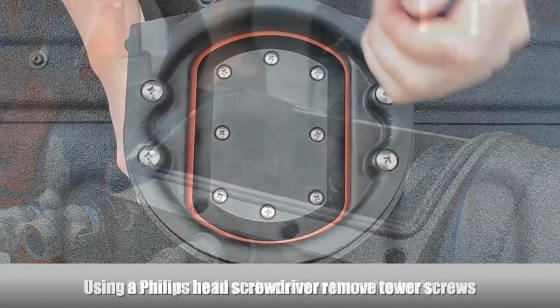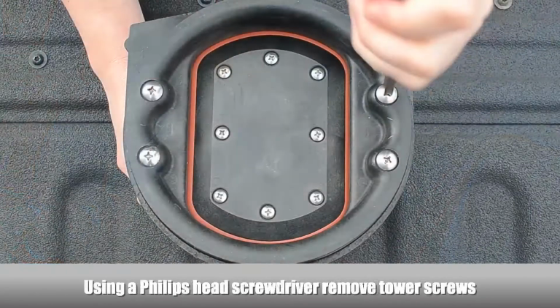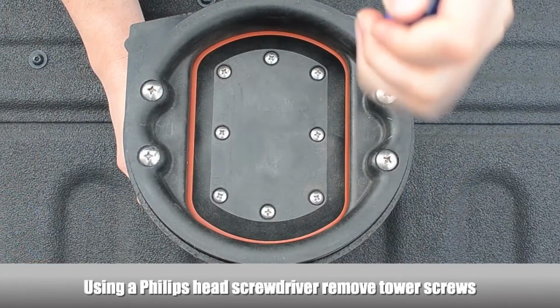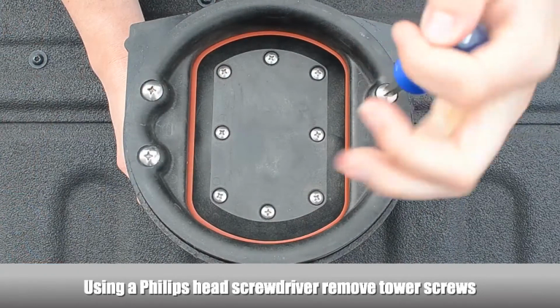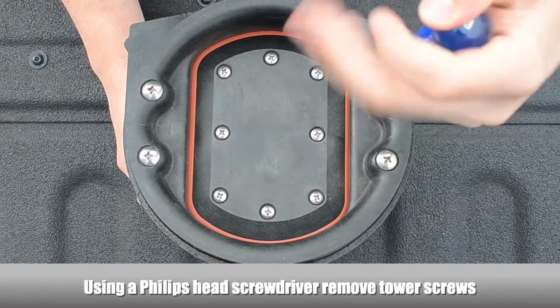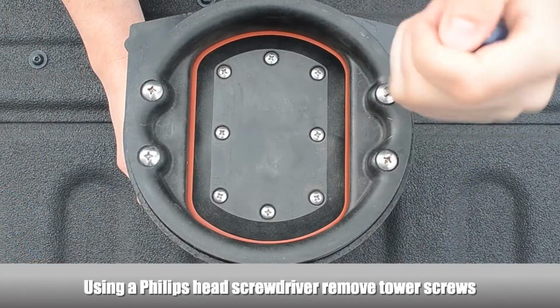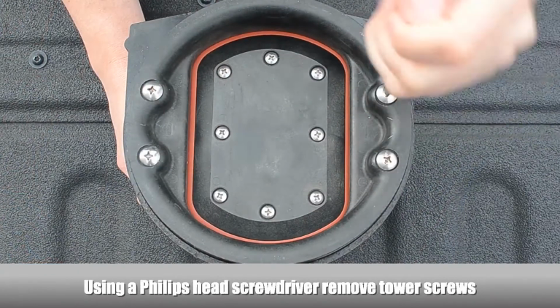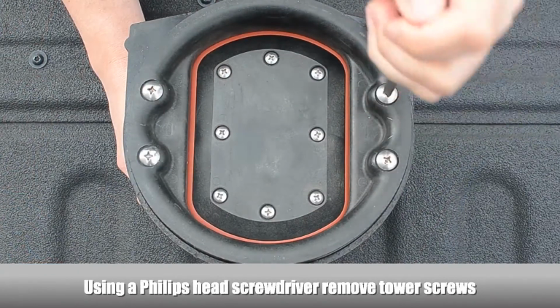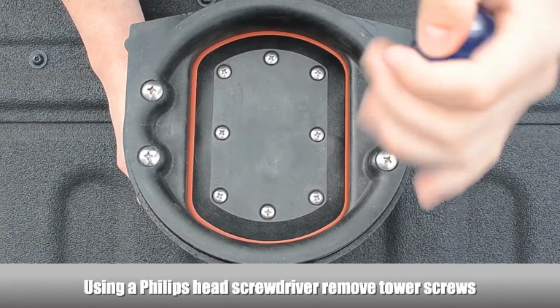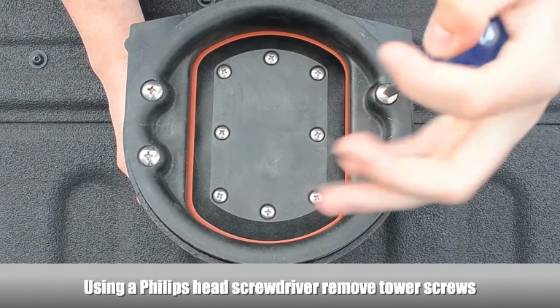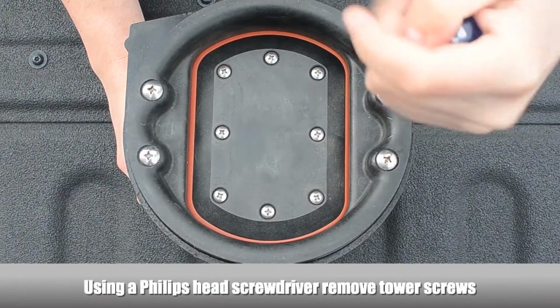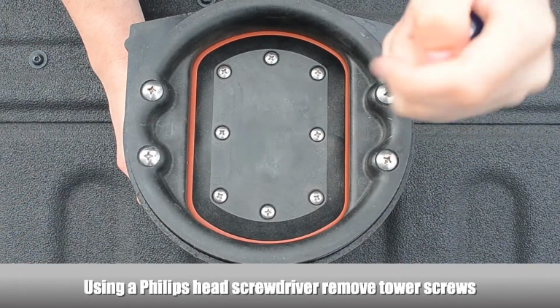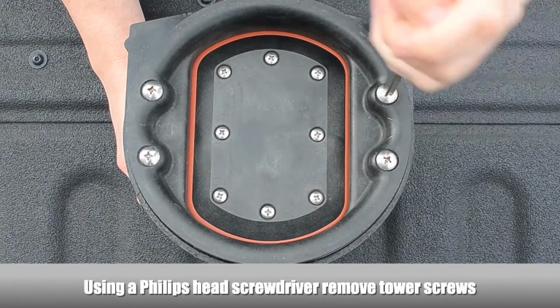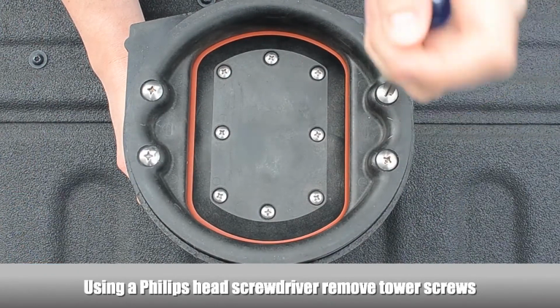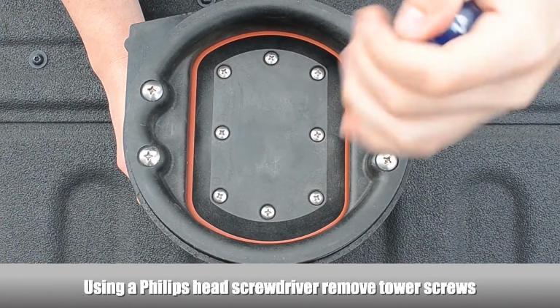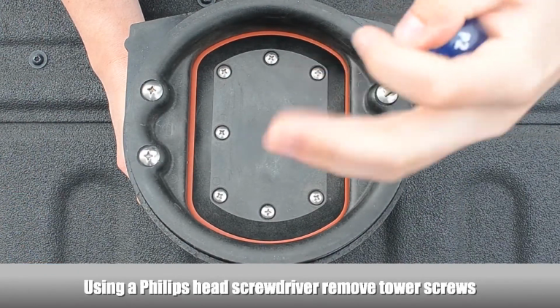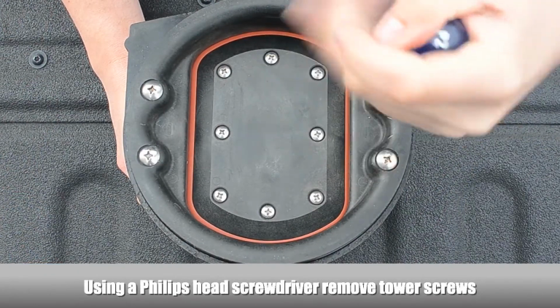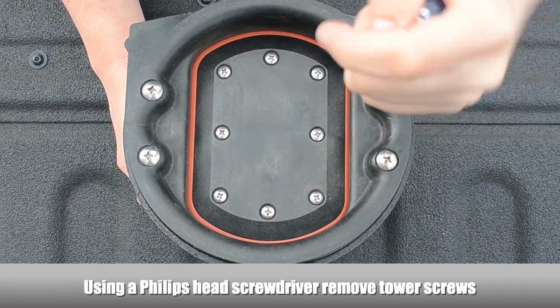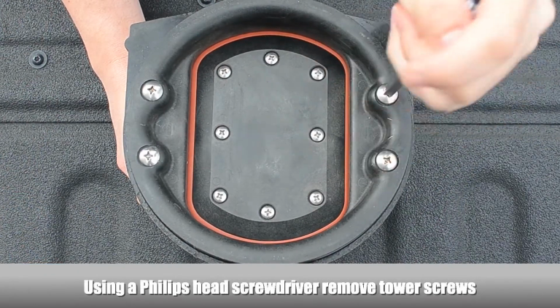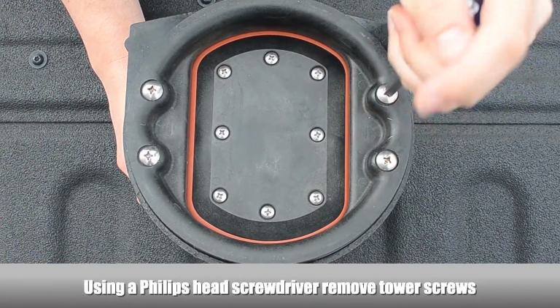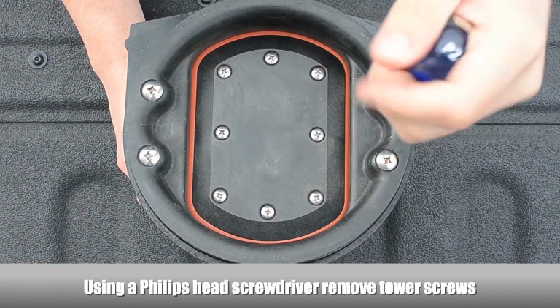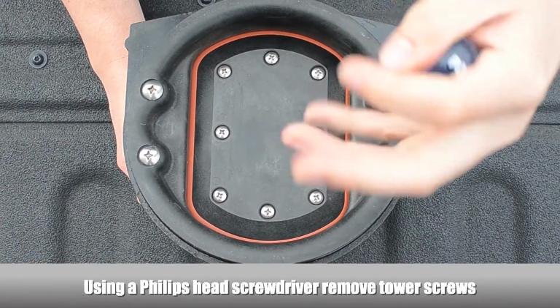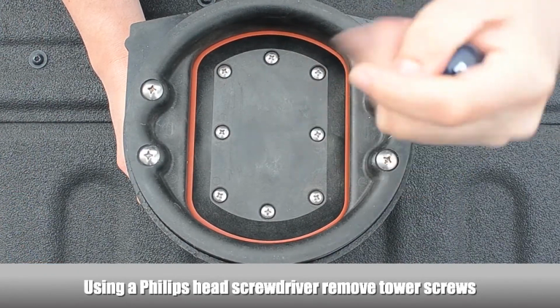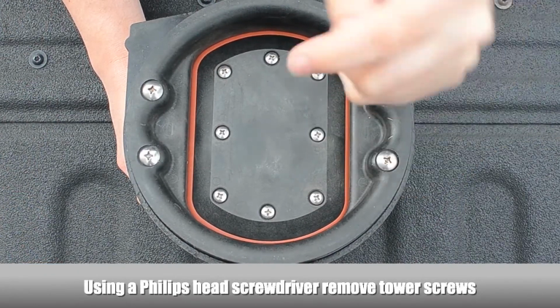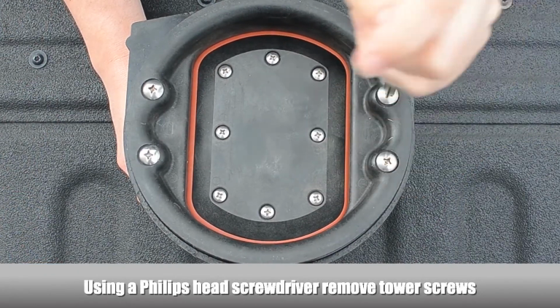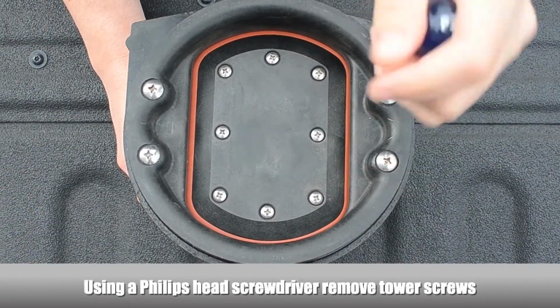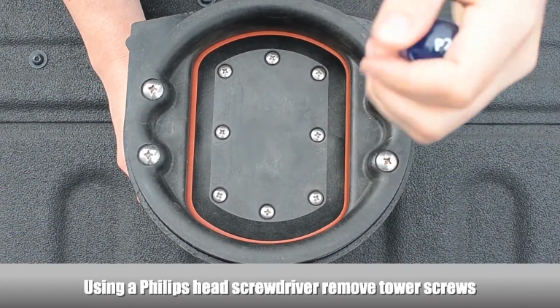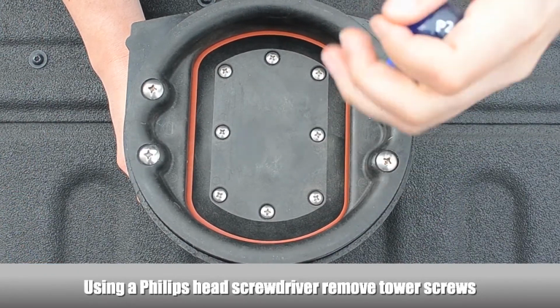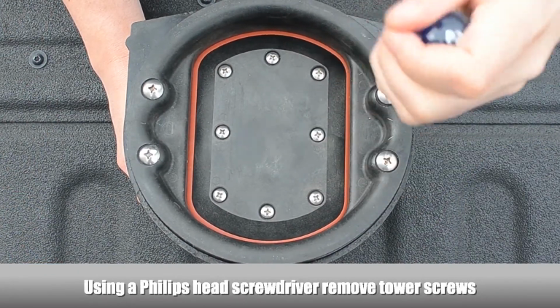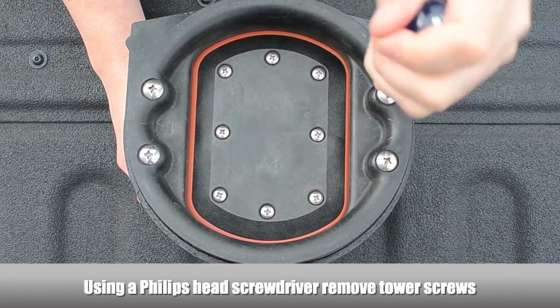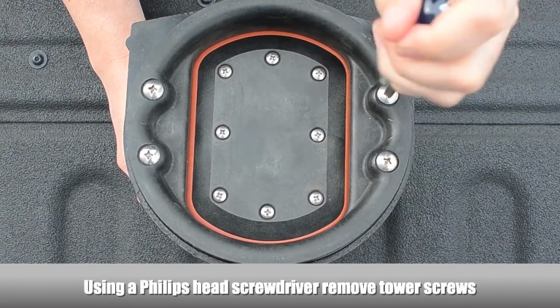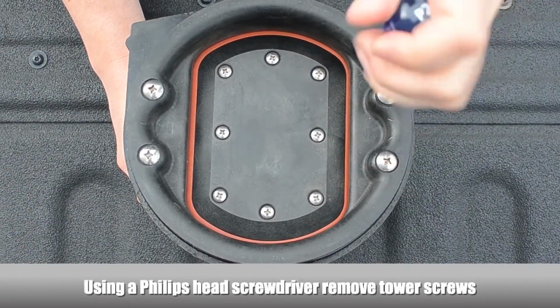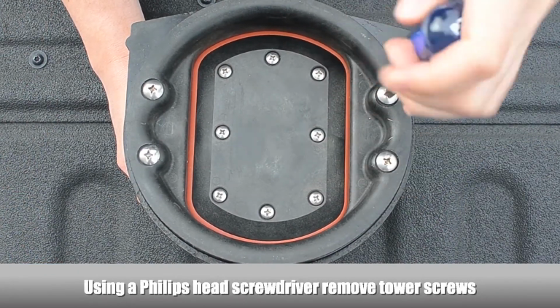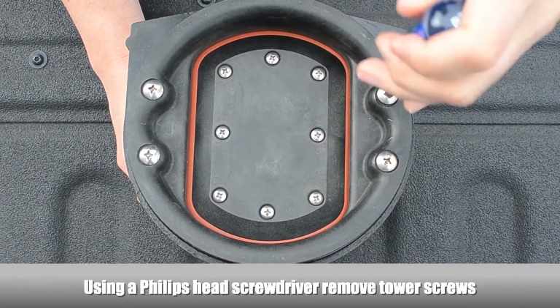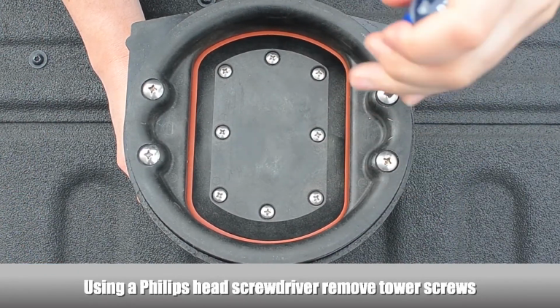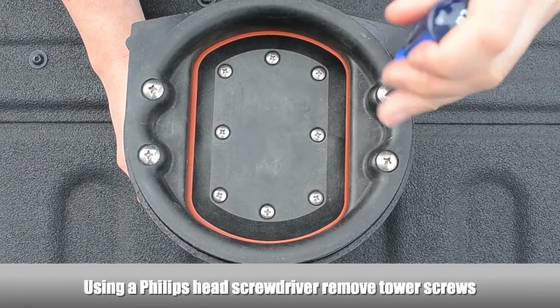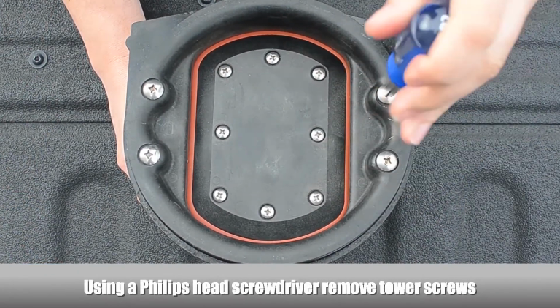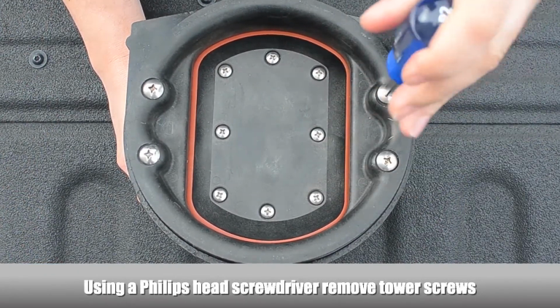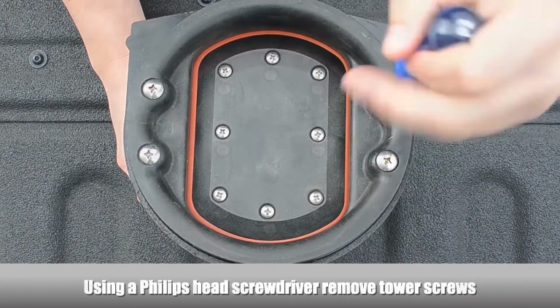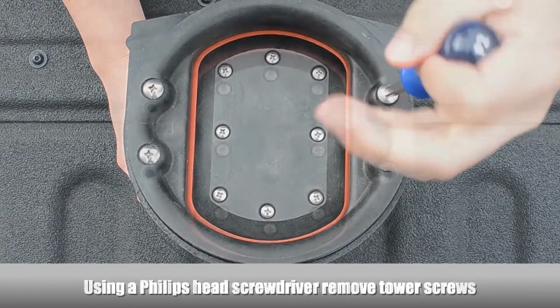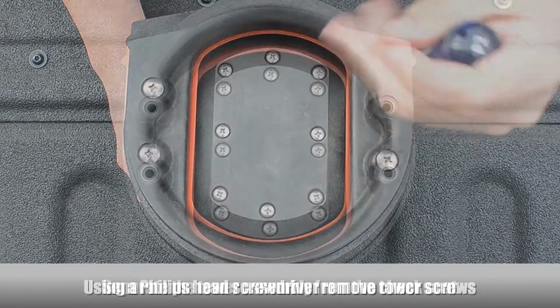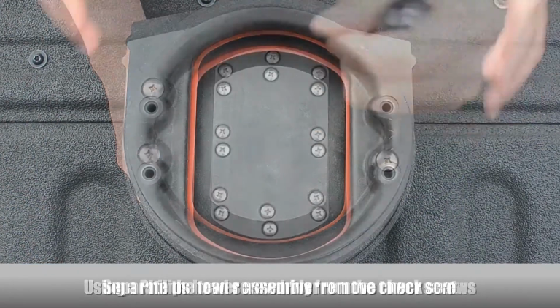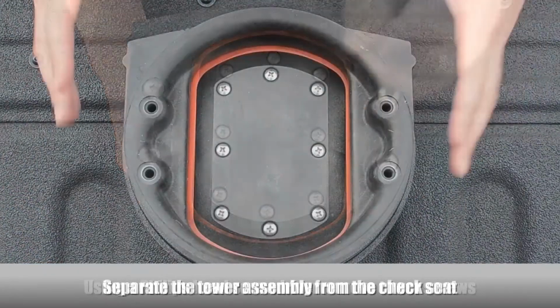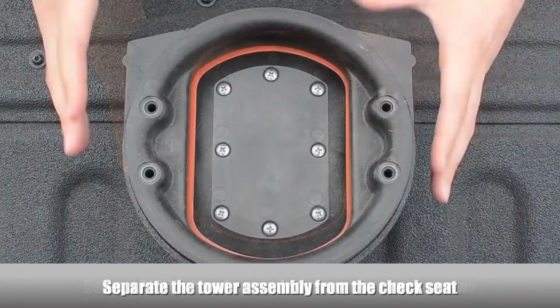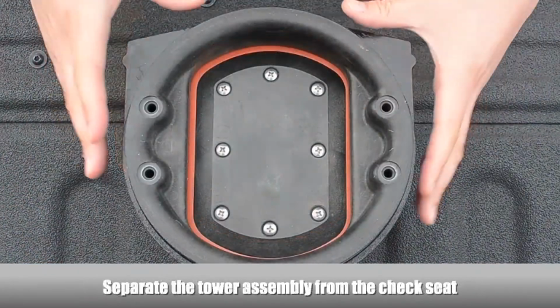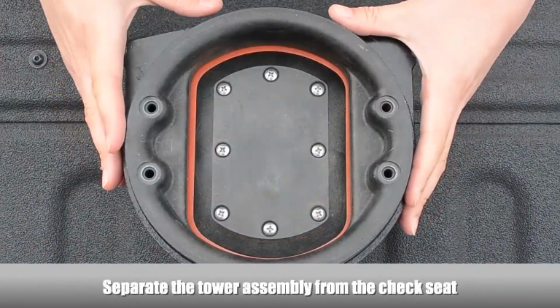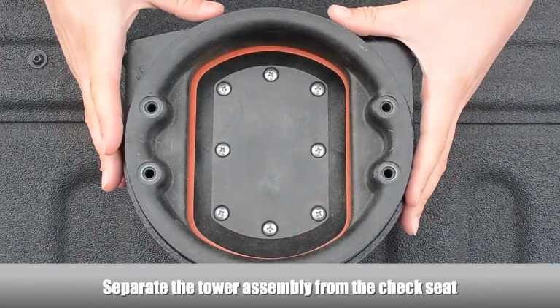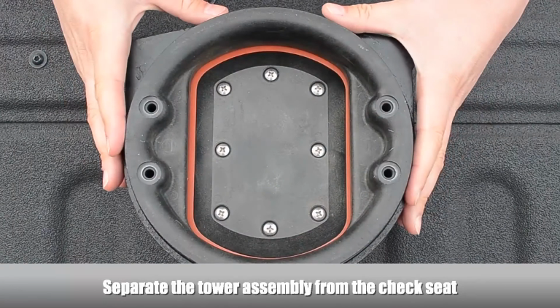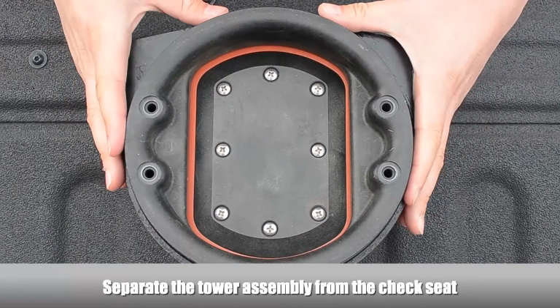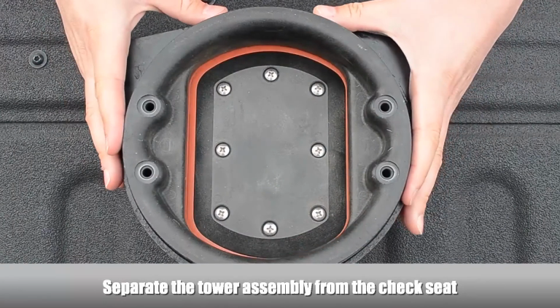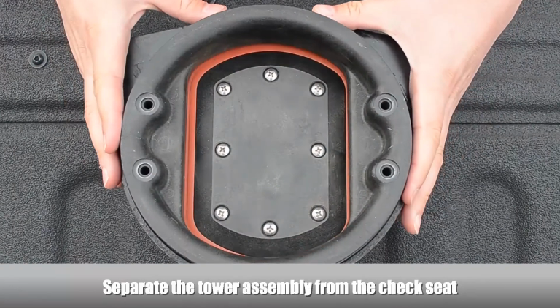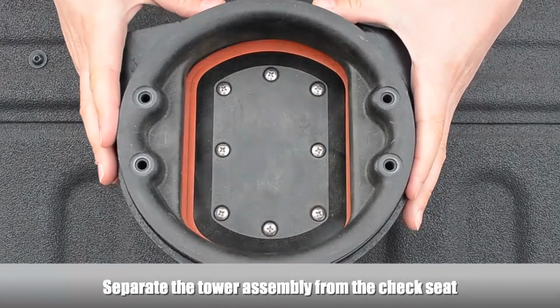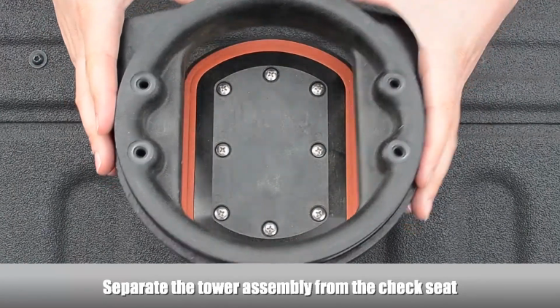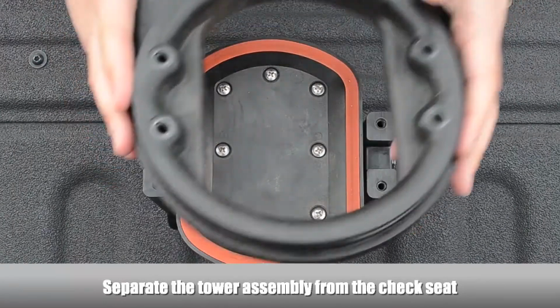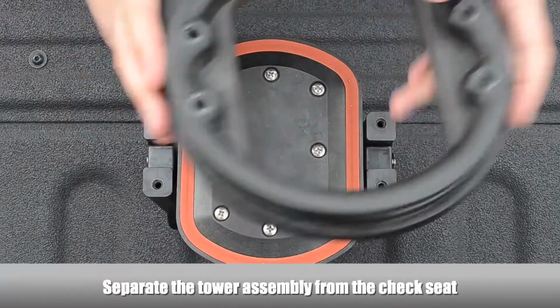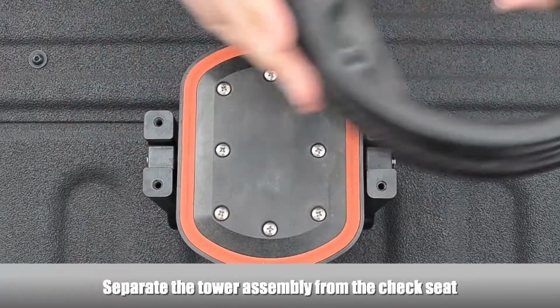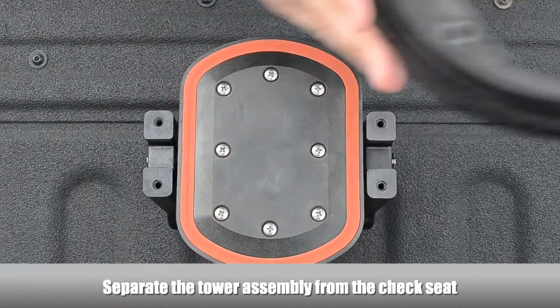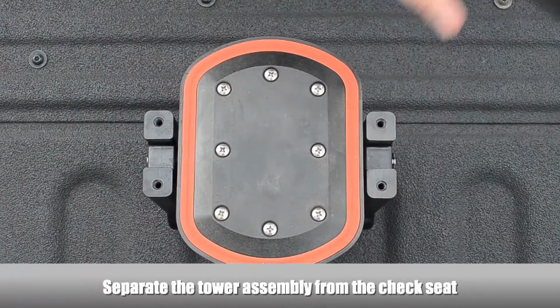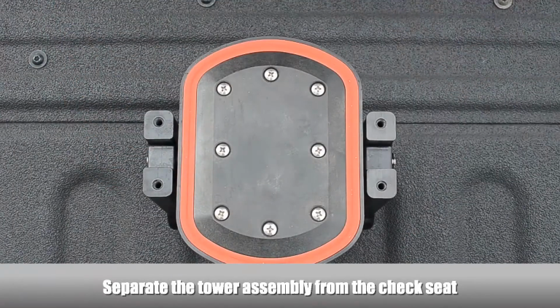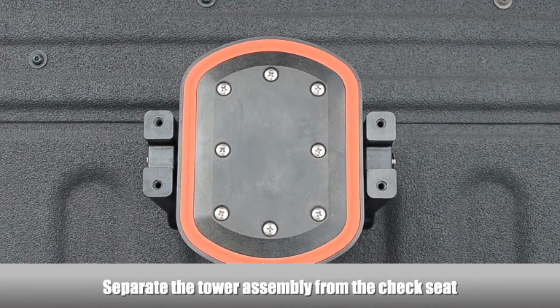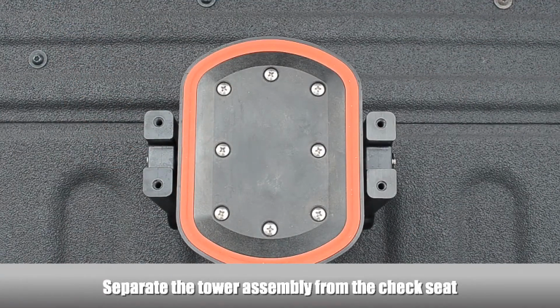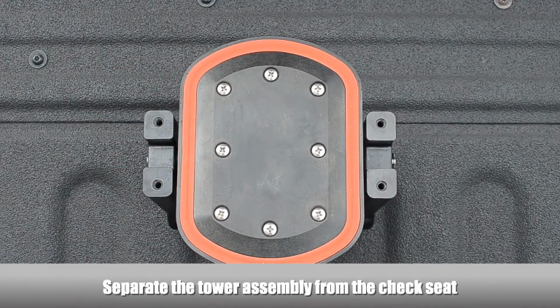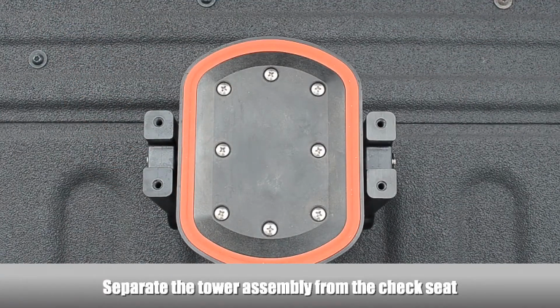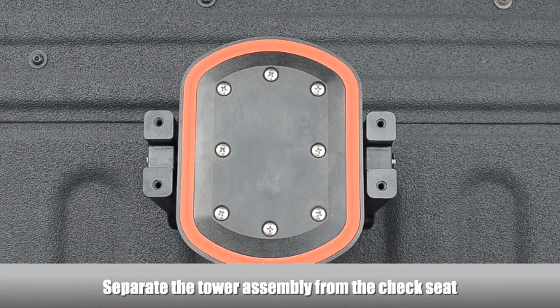Using a Phillips-head screwdriver, remove the tower screws. Separate the tower assembly from the check seat.